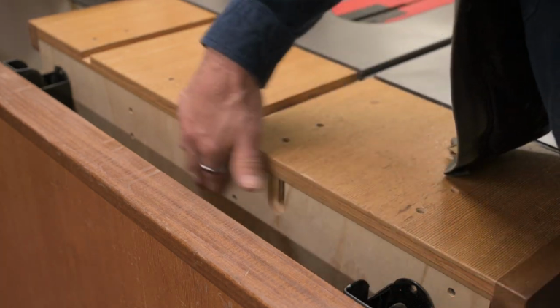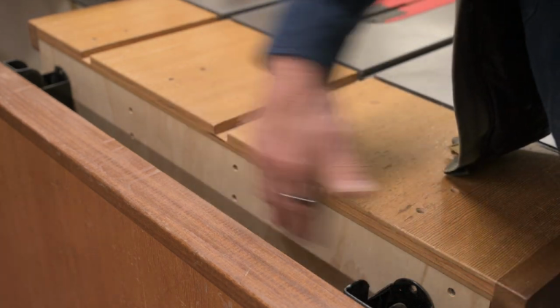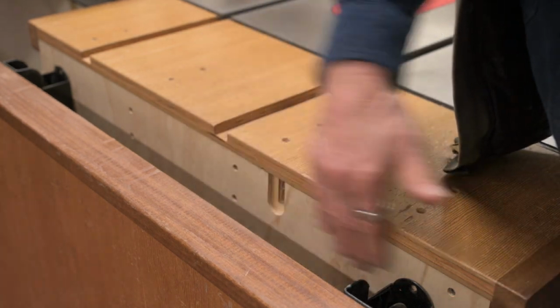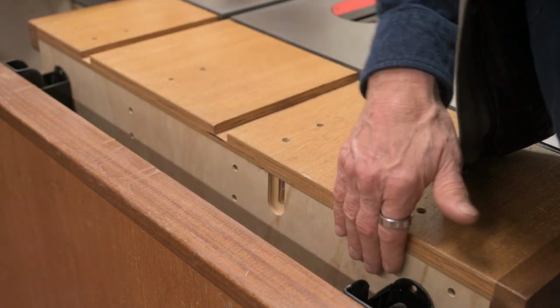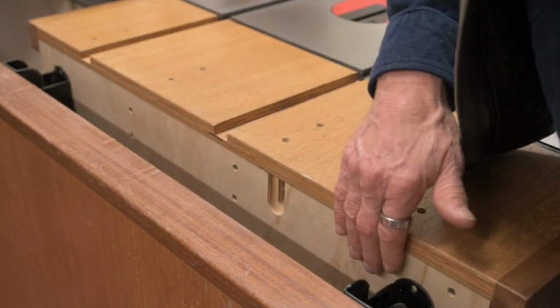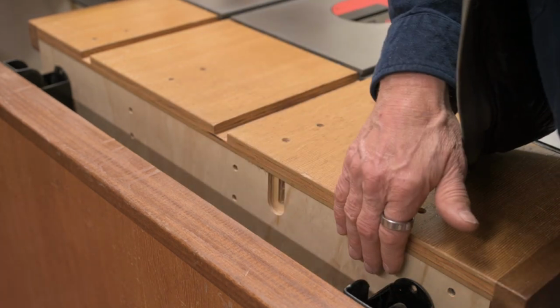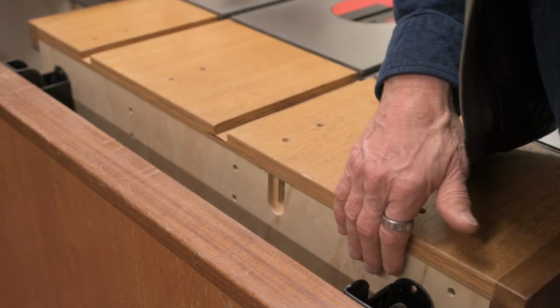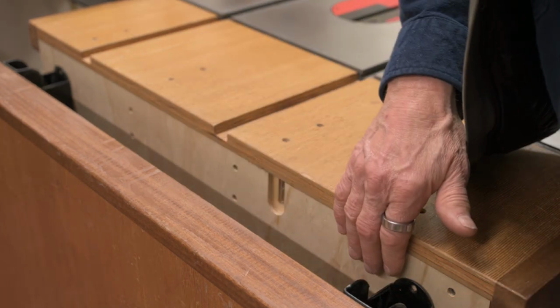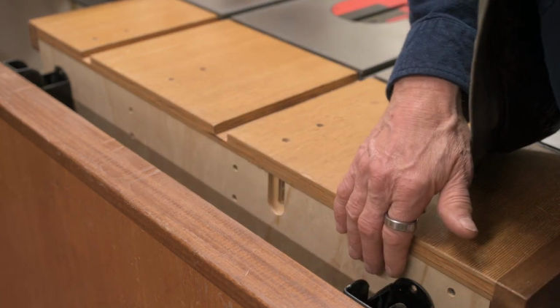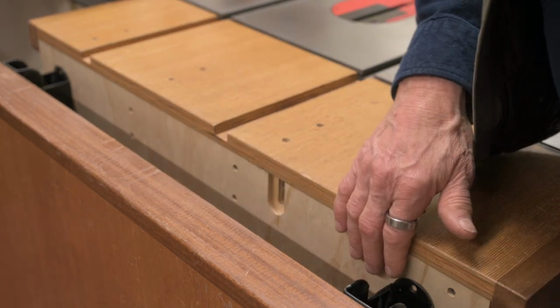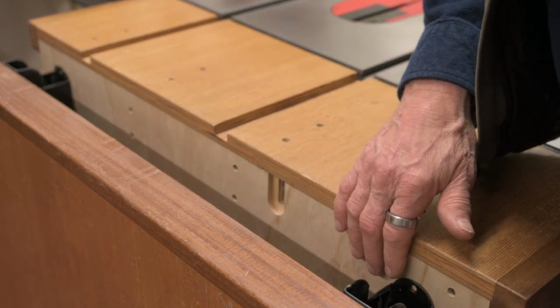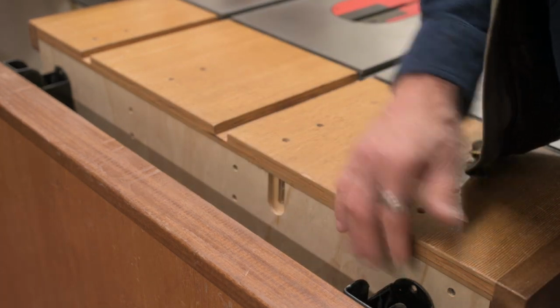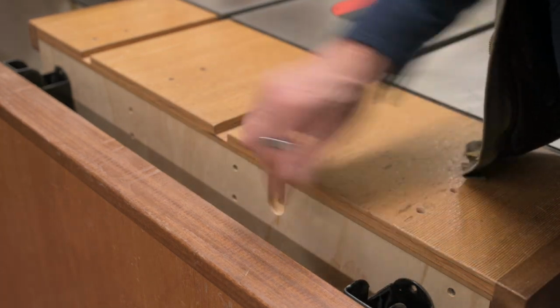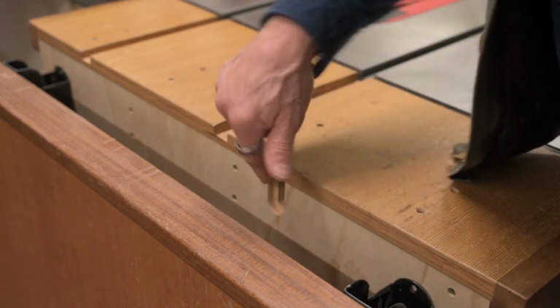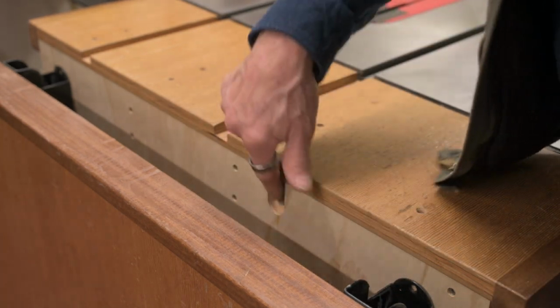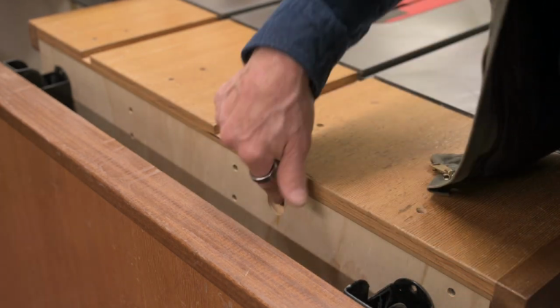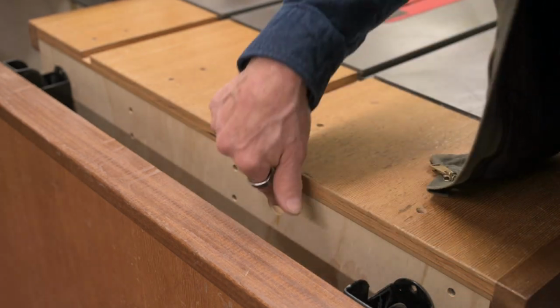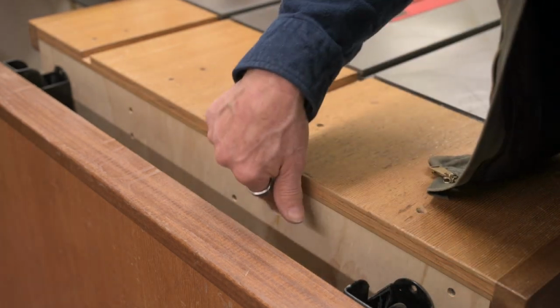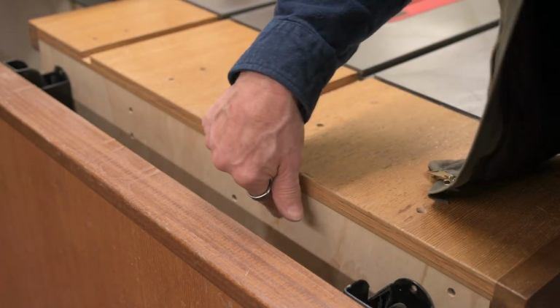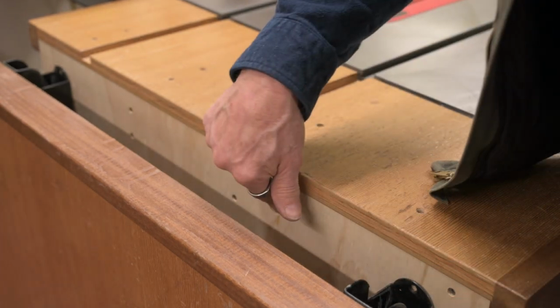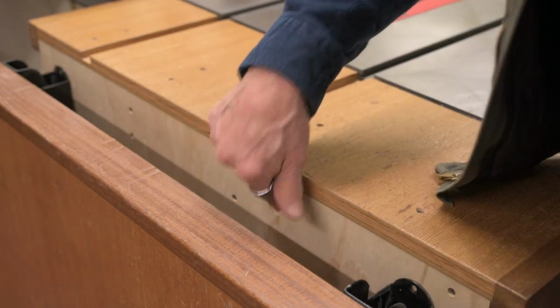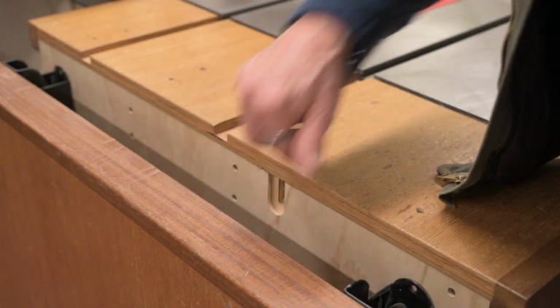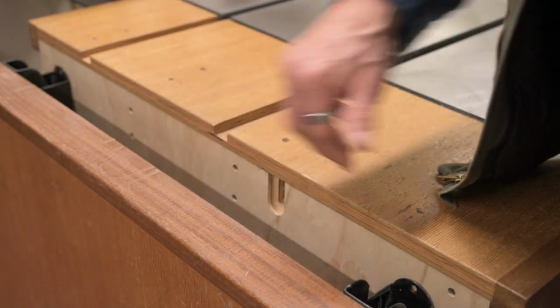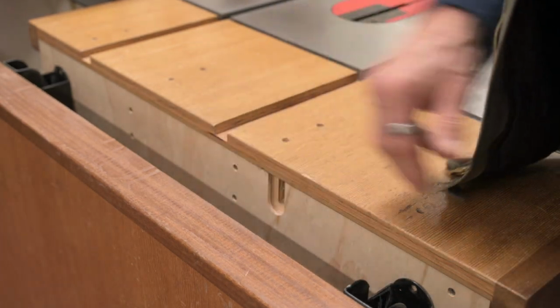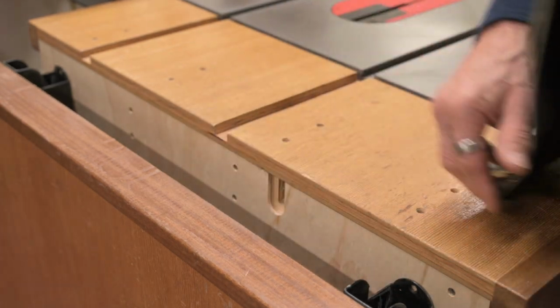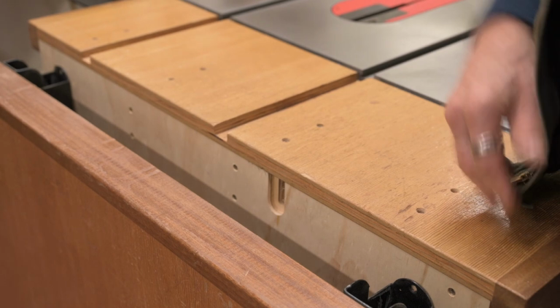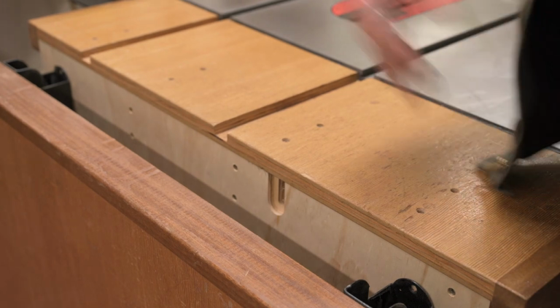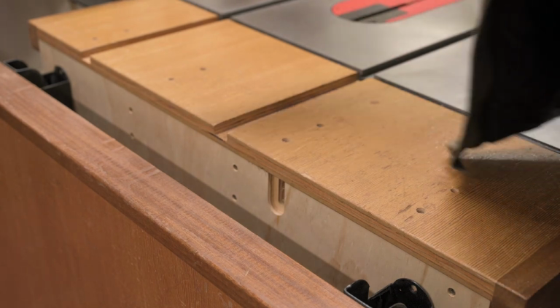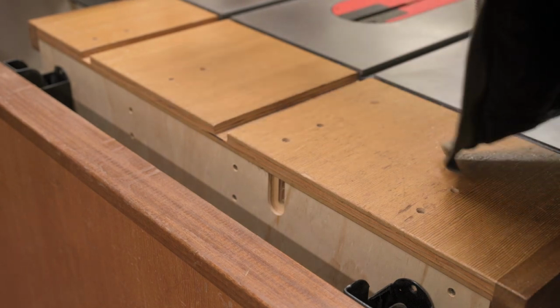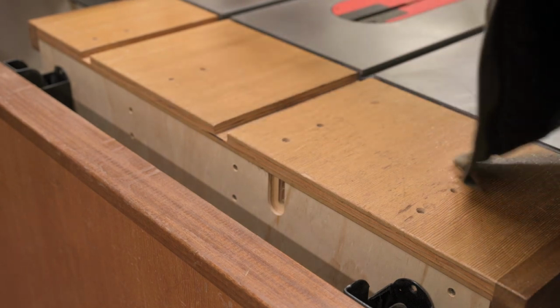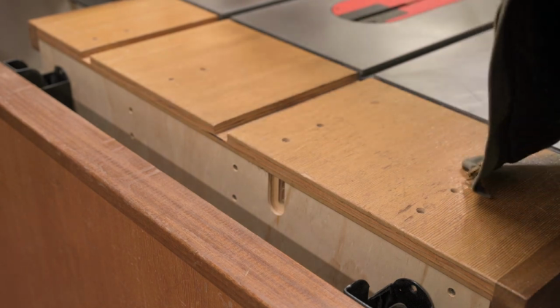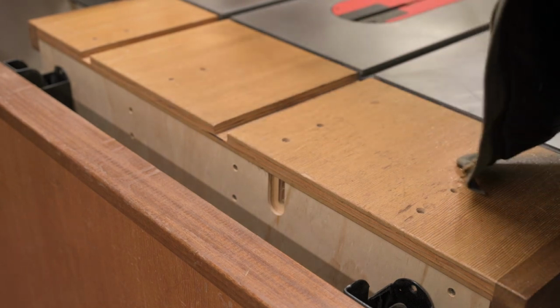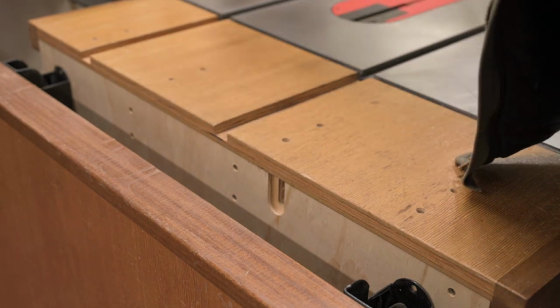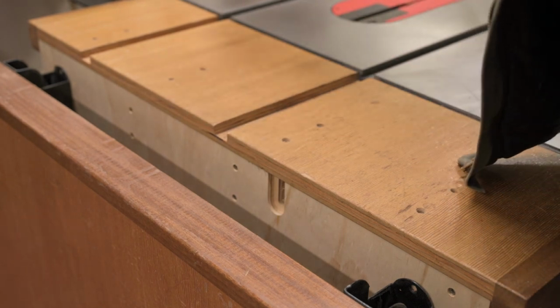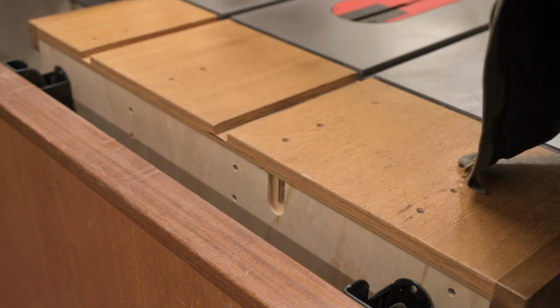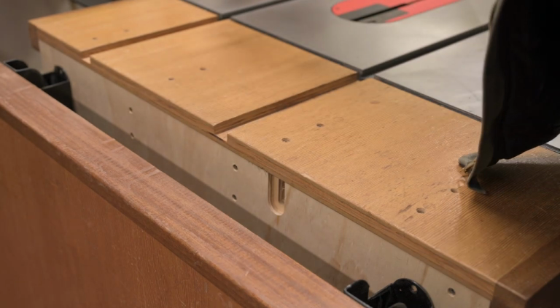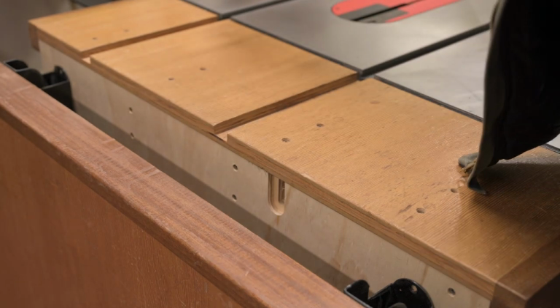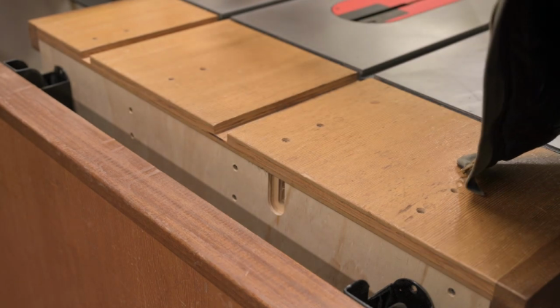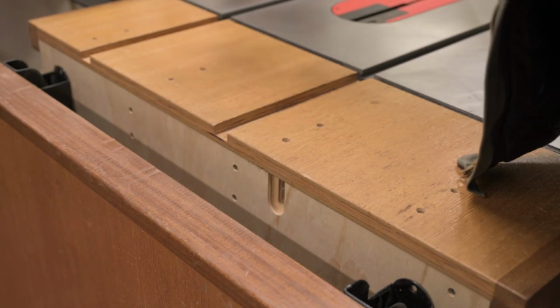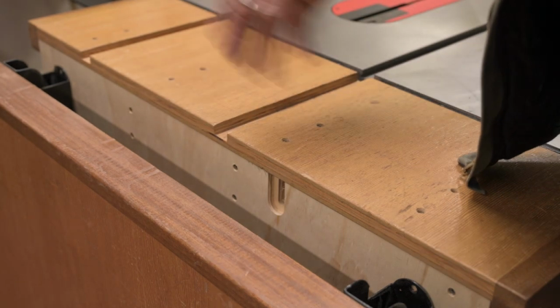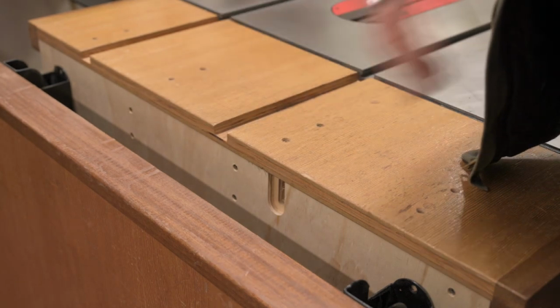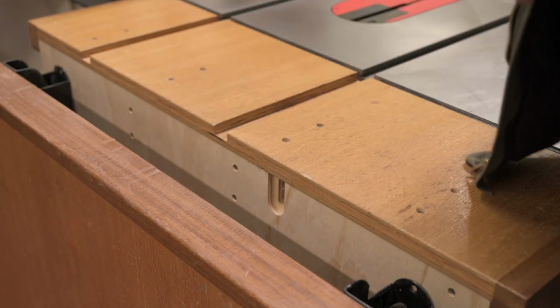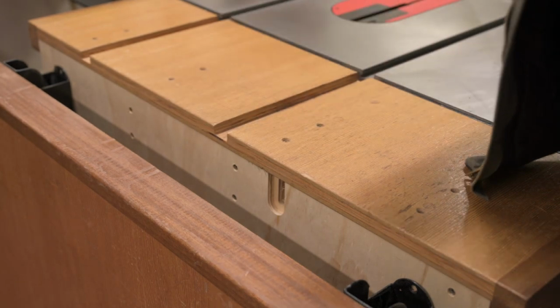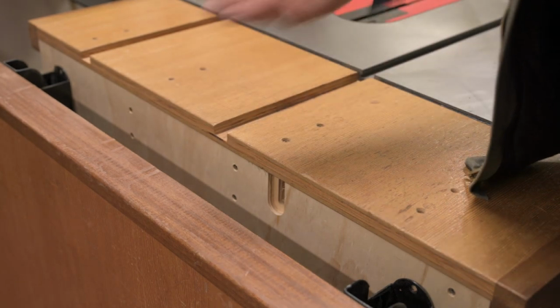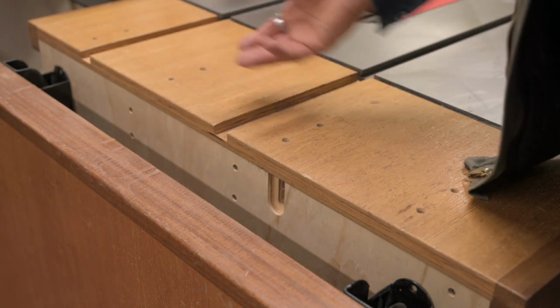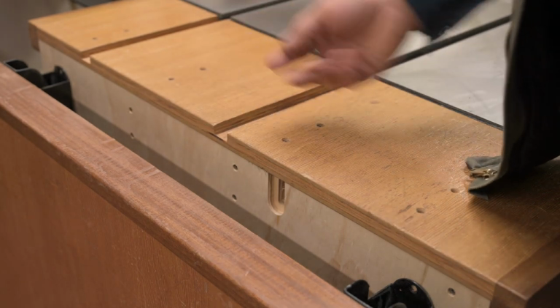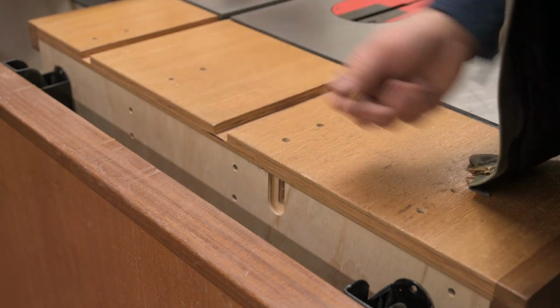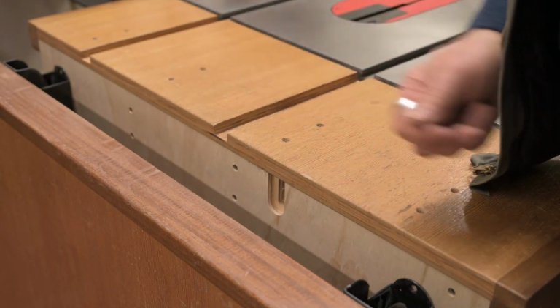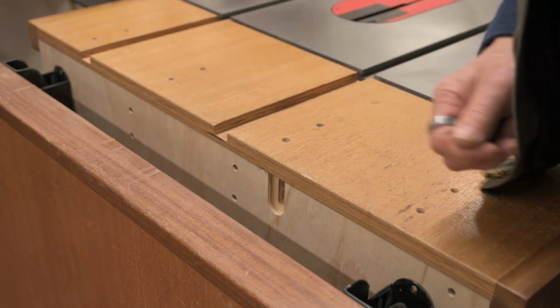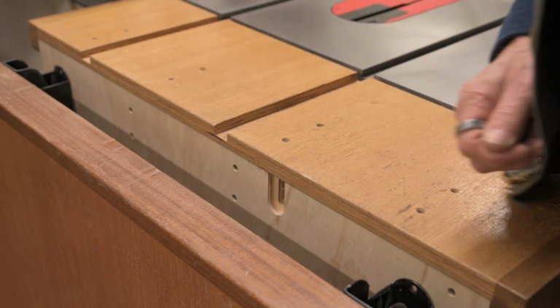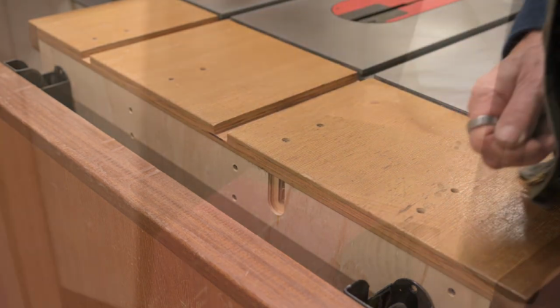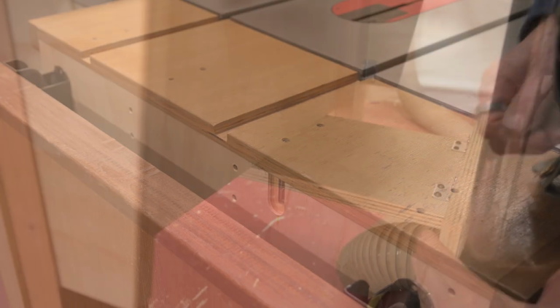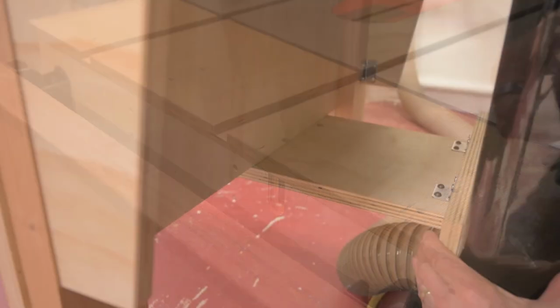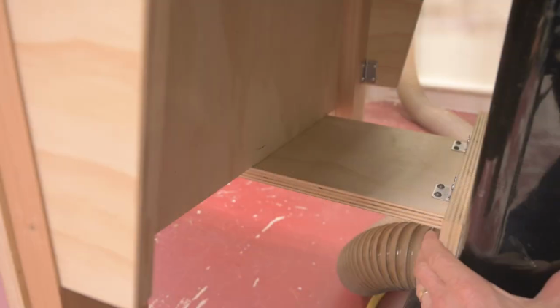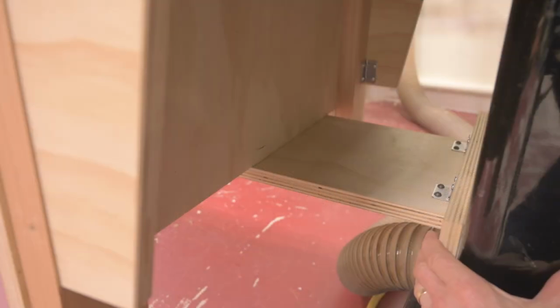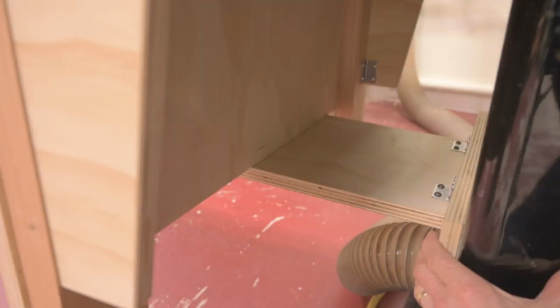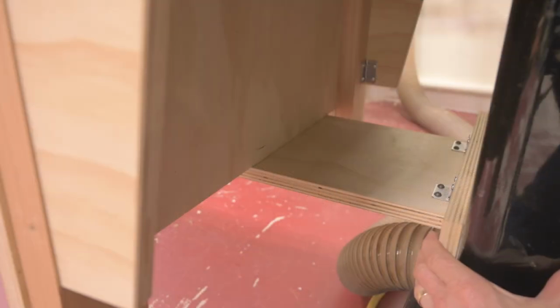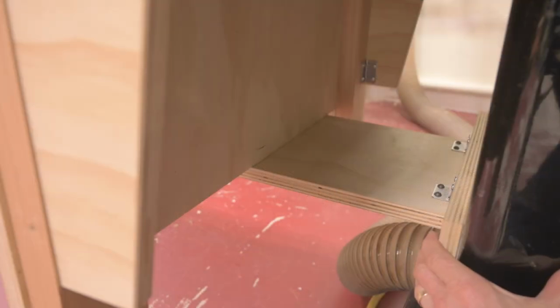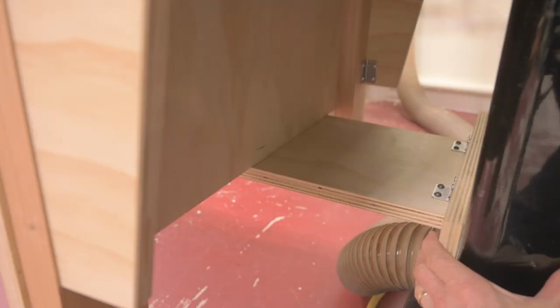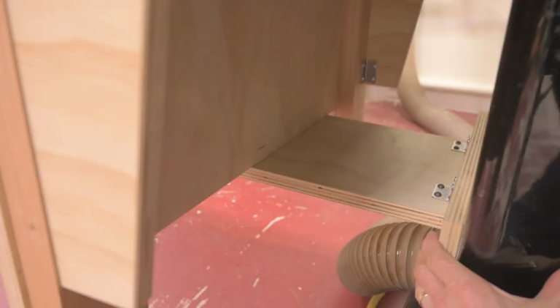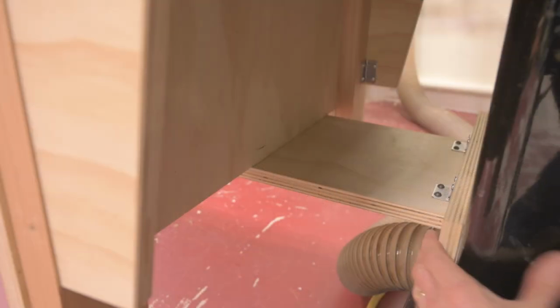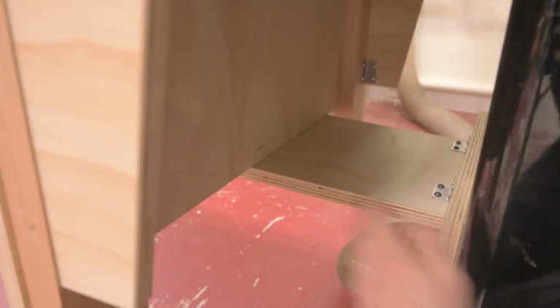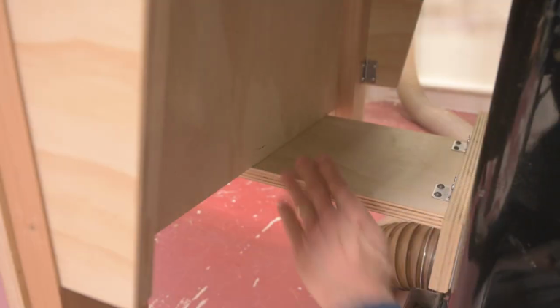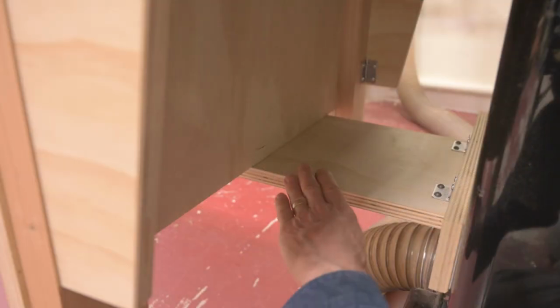I know I'm going to get comments on what that is — I repurposed this piece of plywood, and that piece happened to be left over from that repurposing.